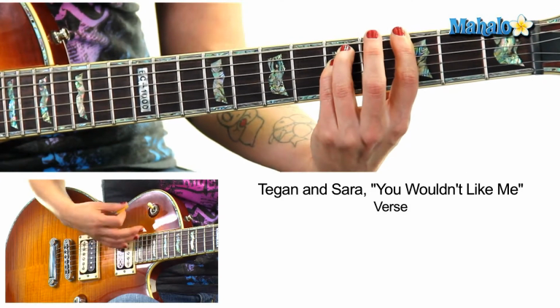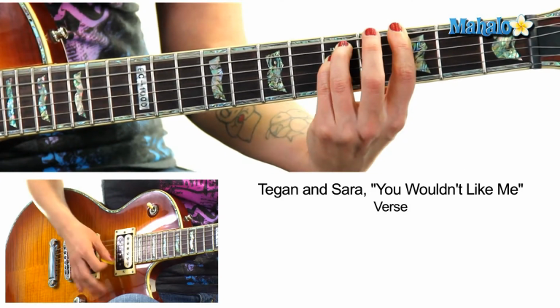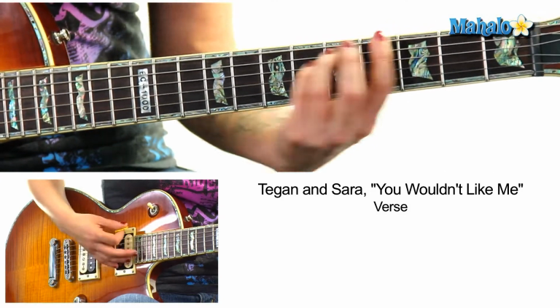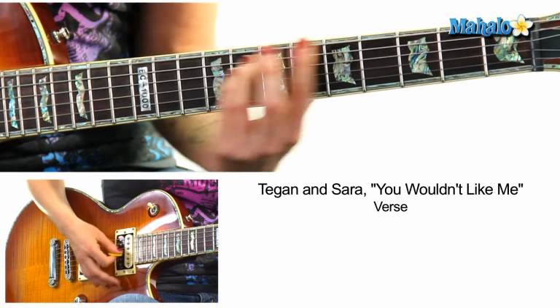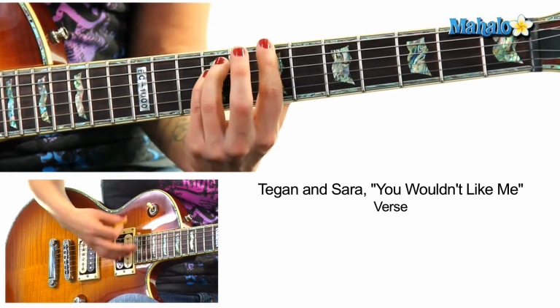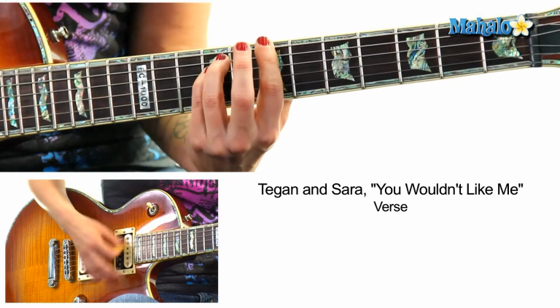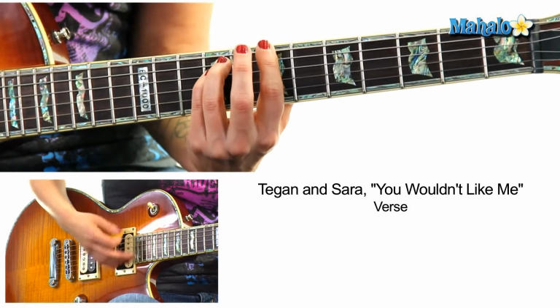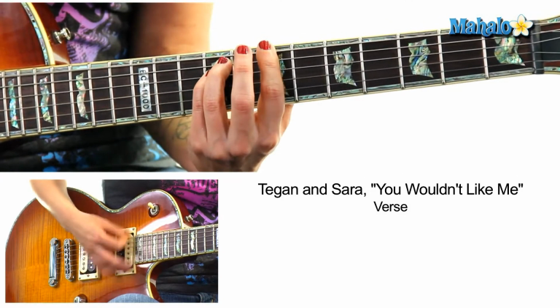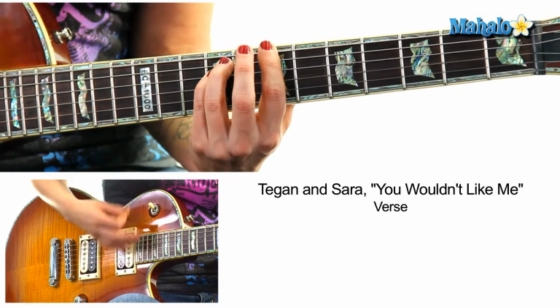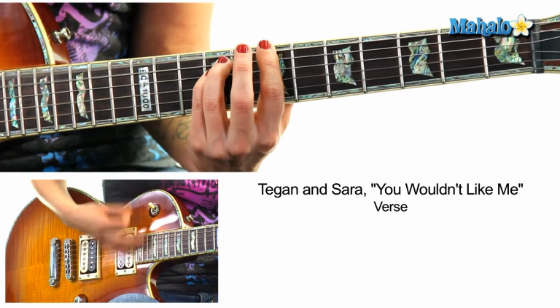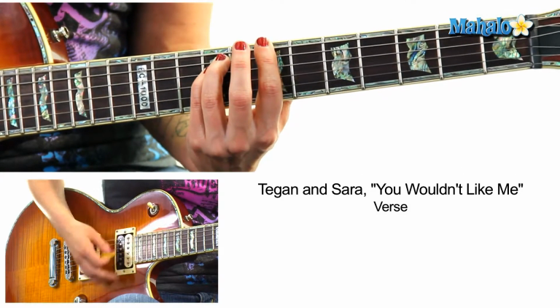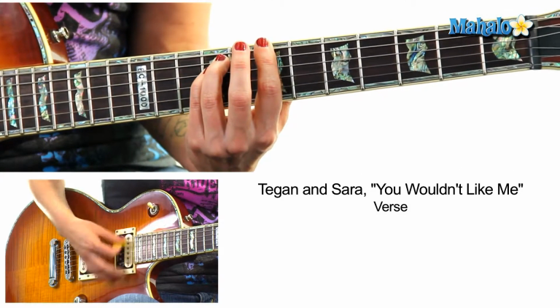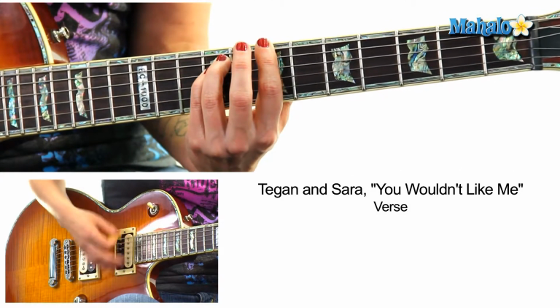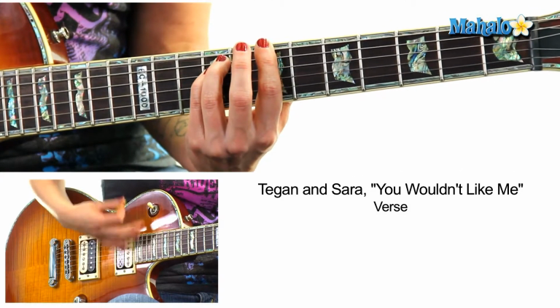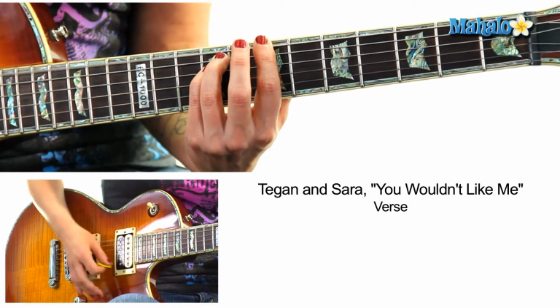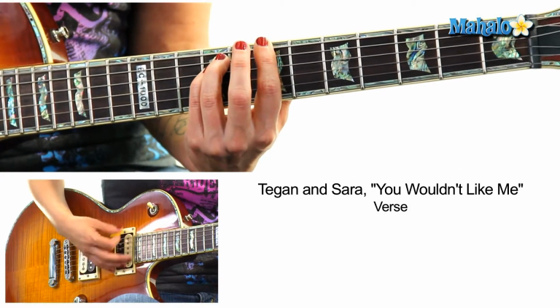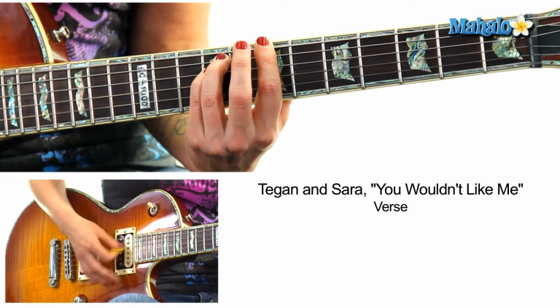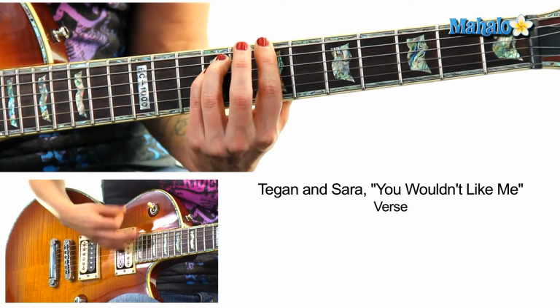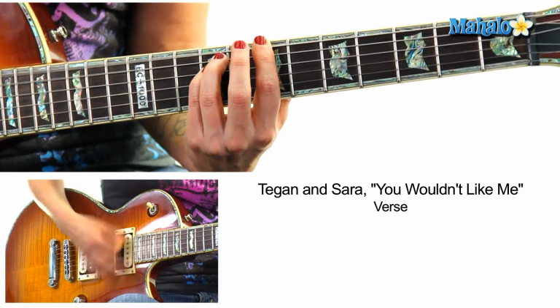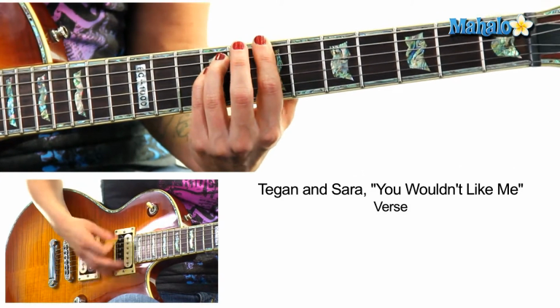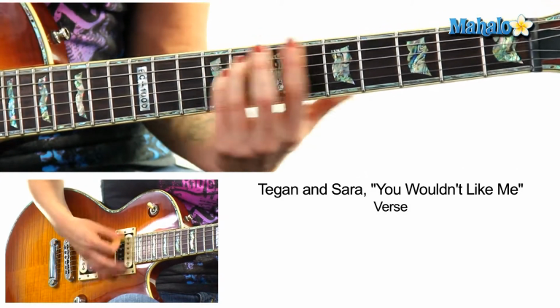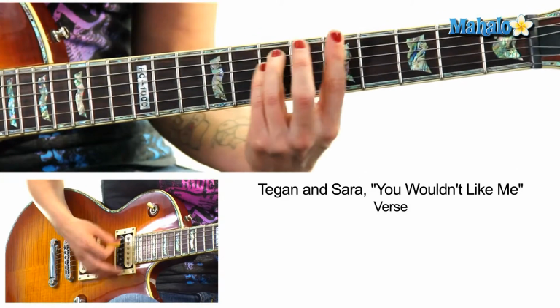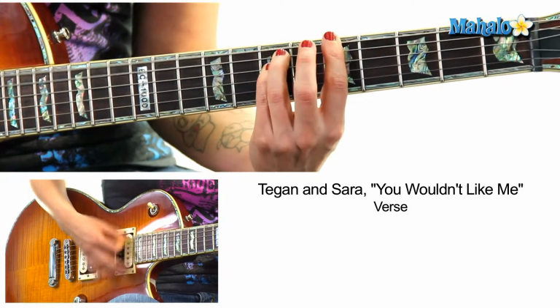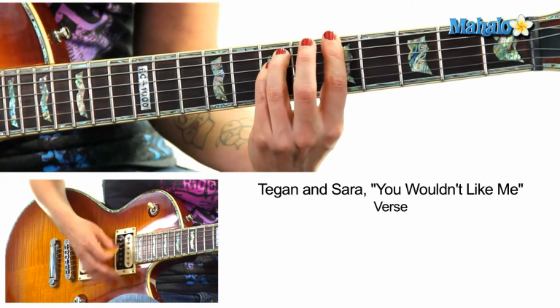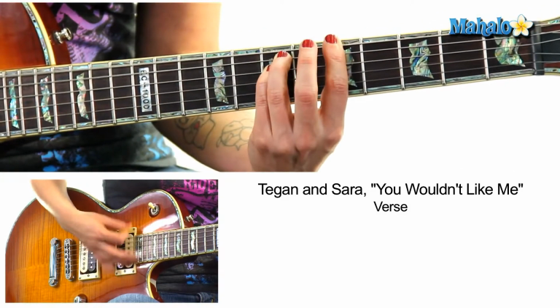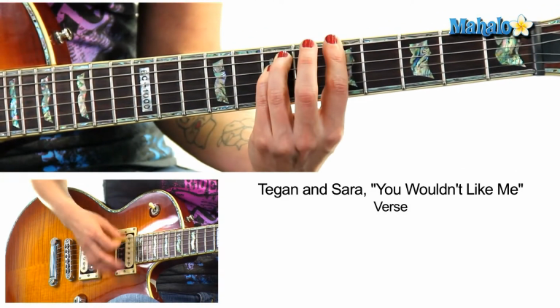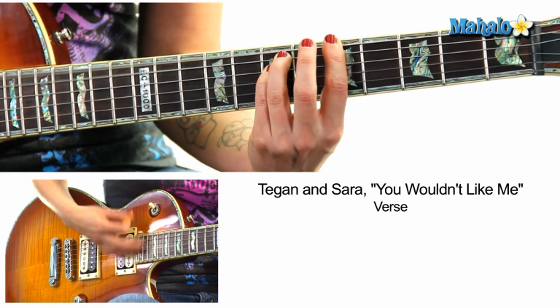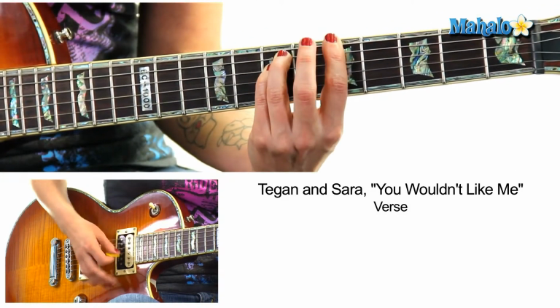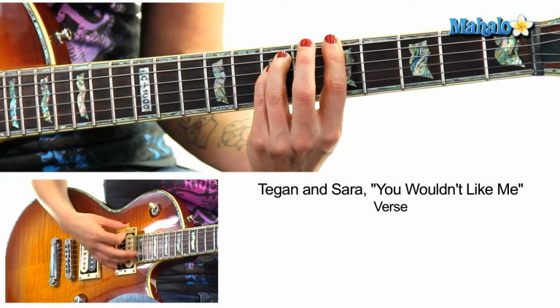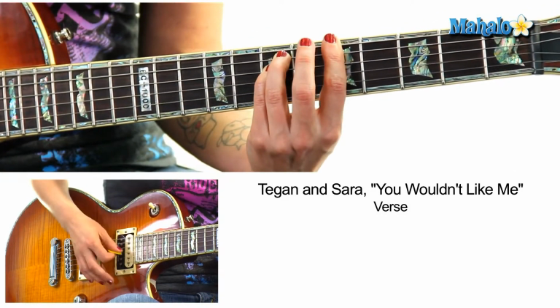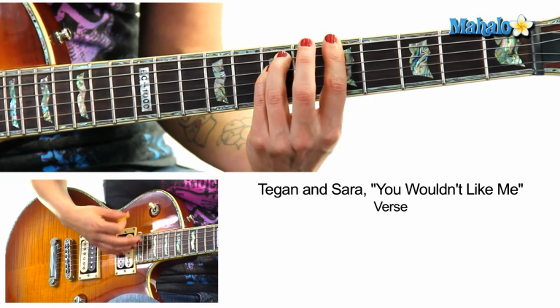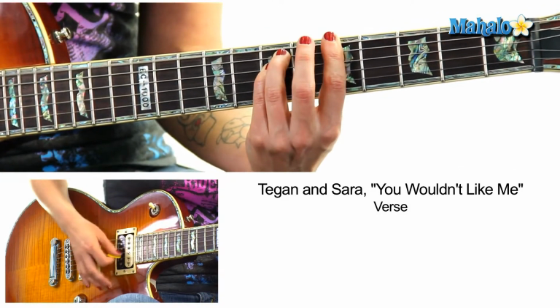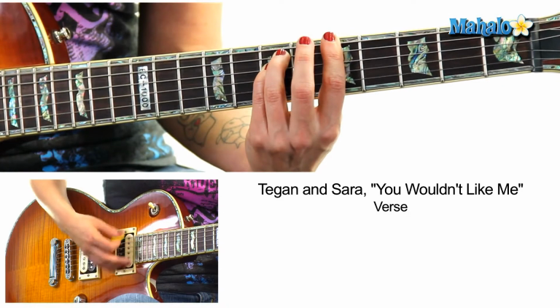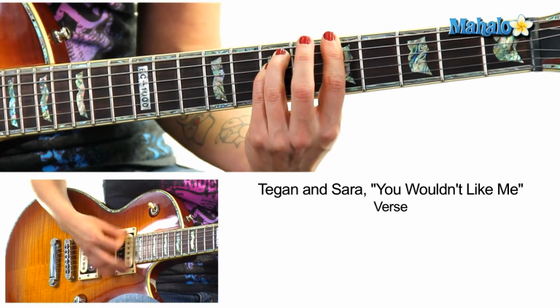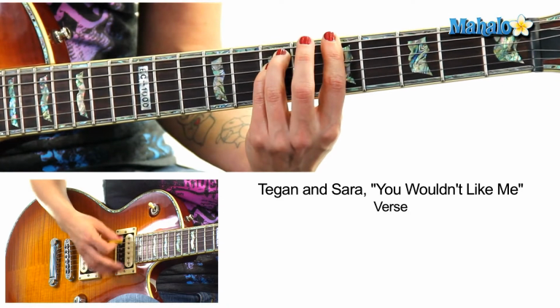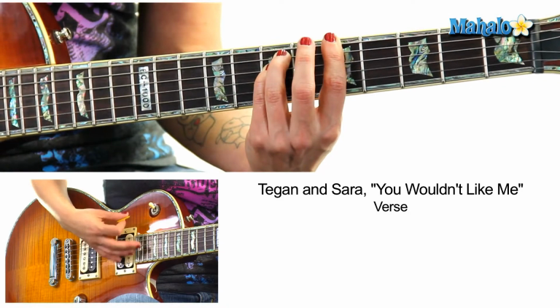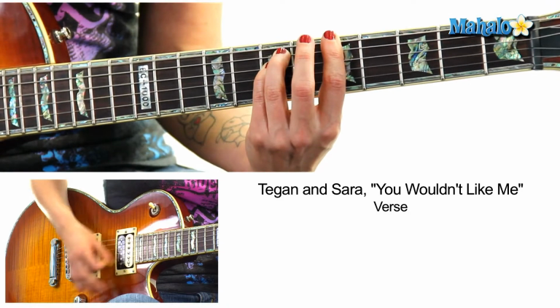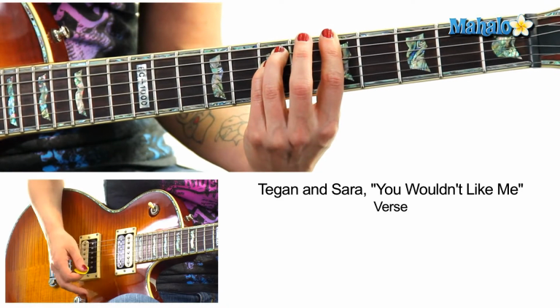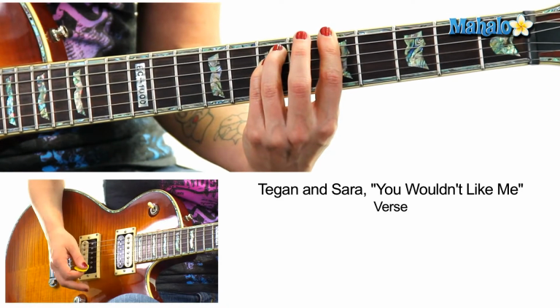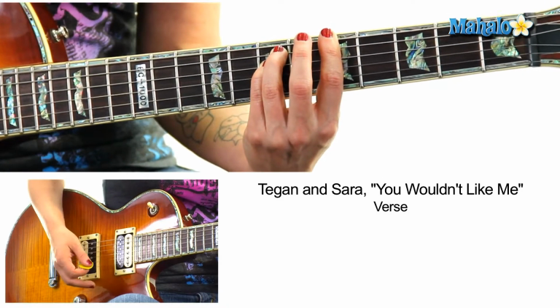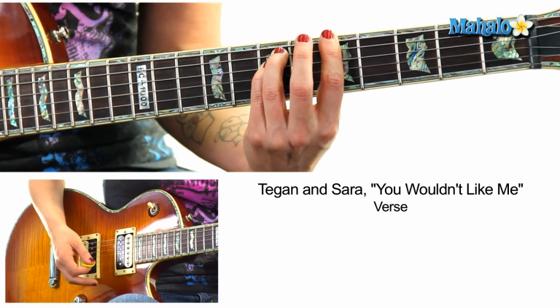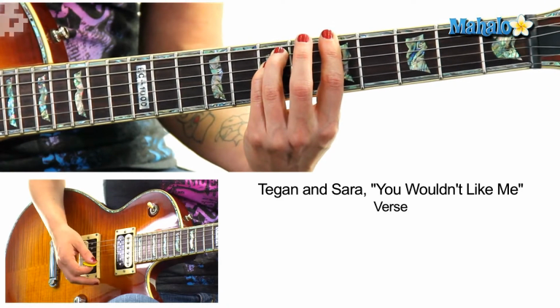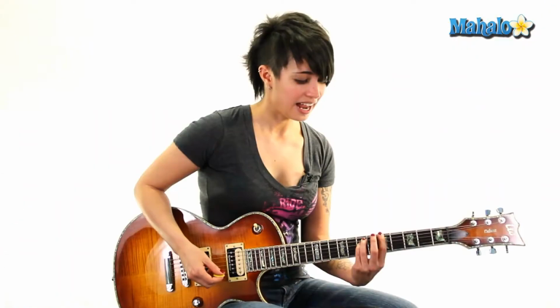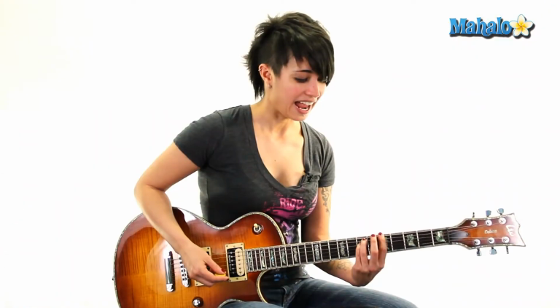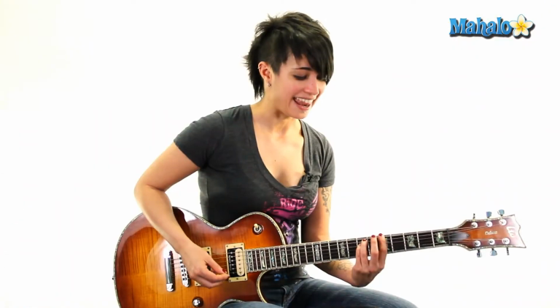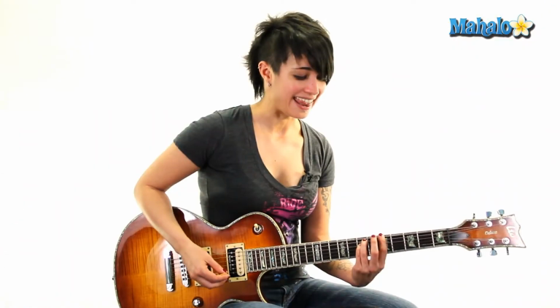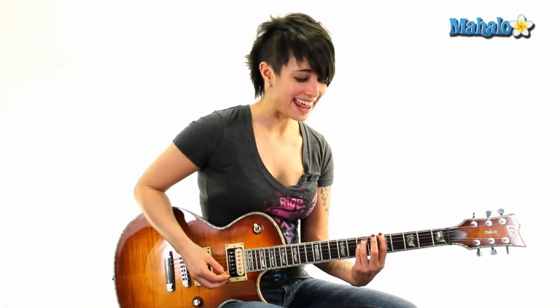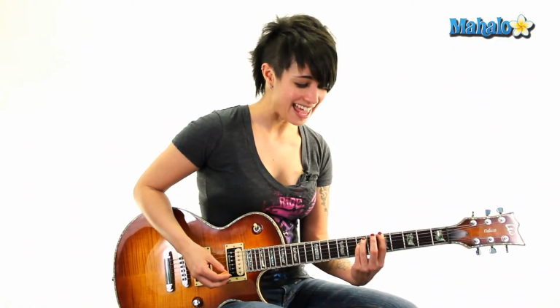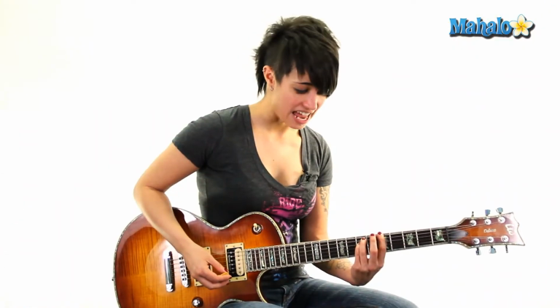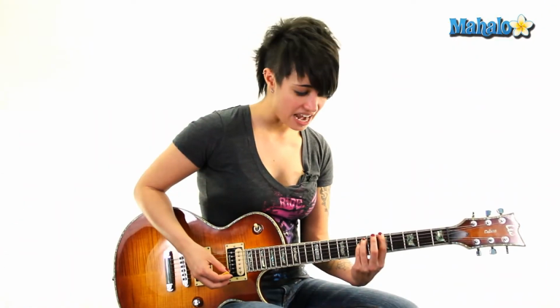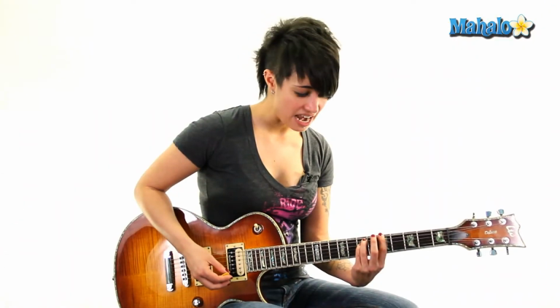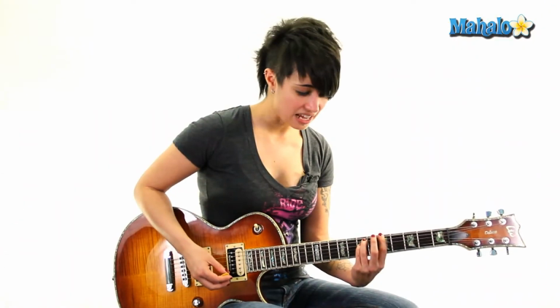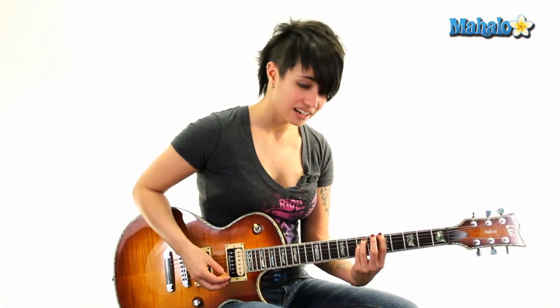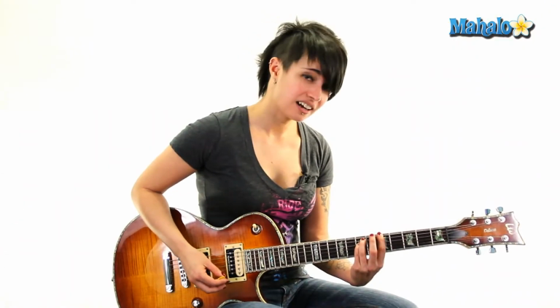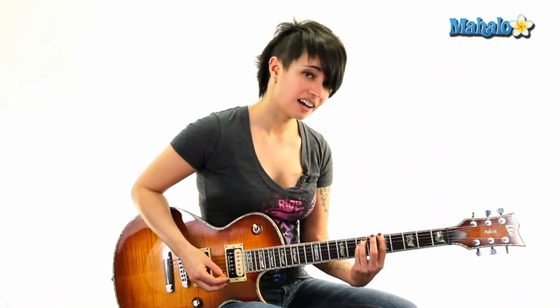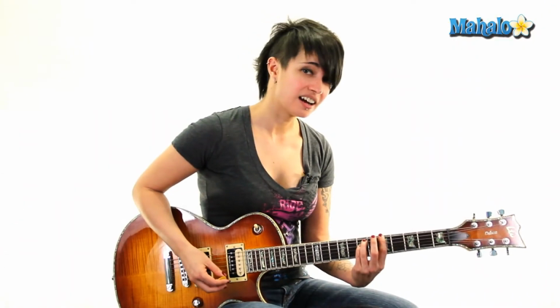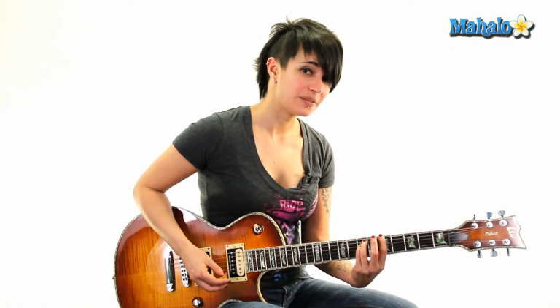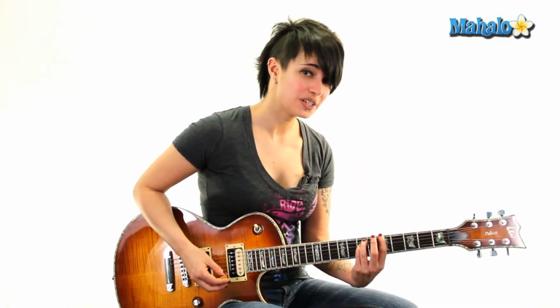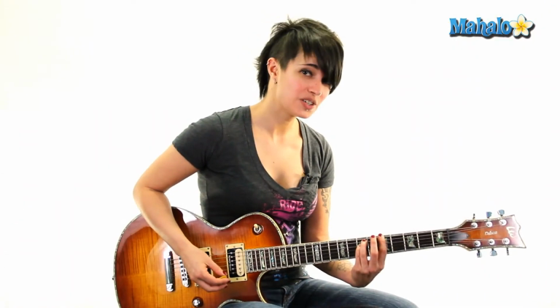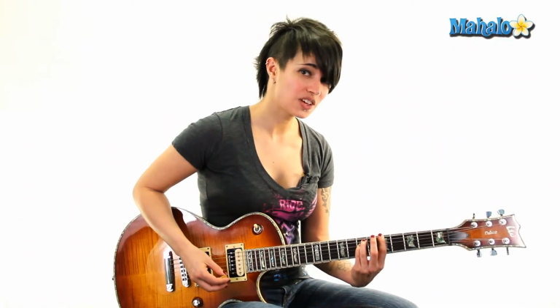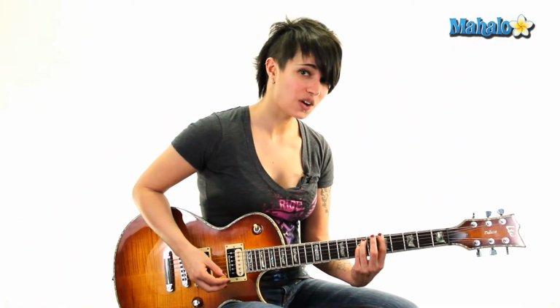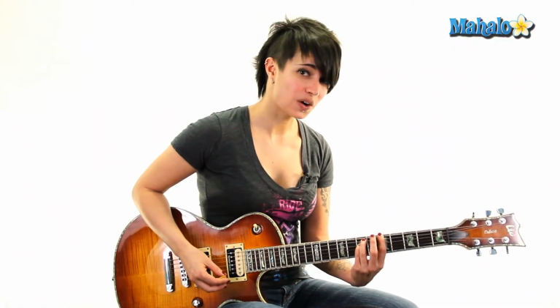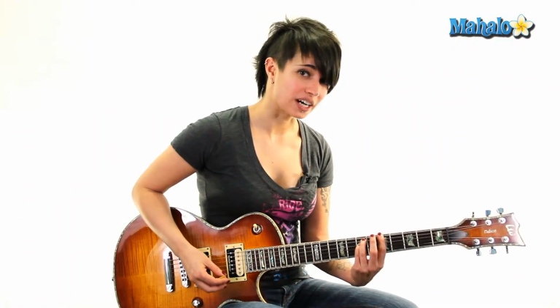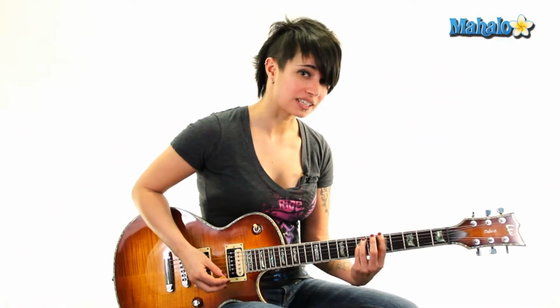"One like me" — B5. "You met me" — A5. And then we do the chorus.